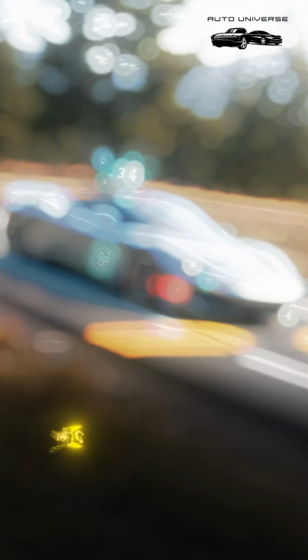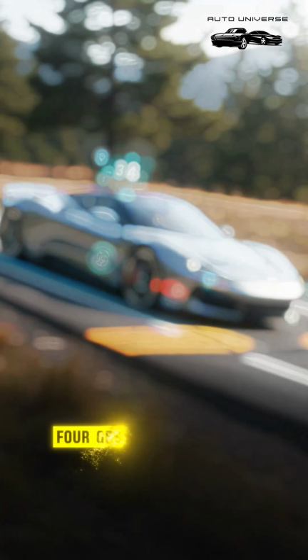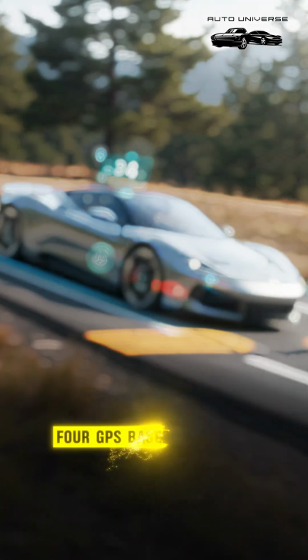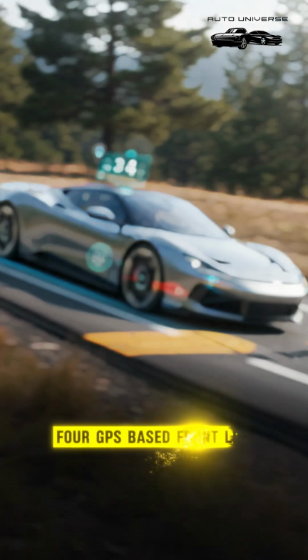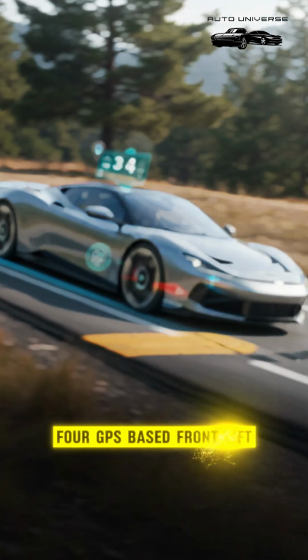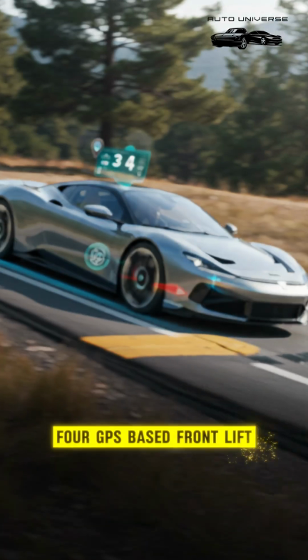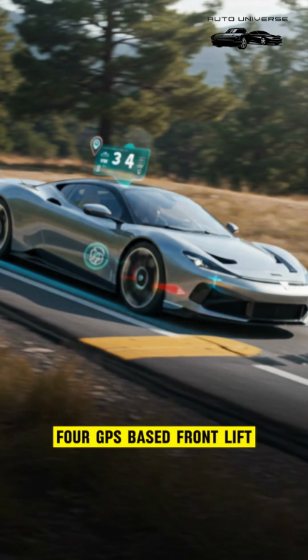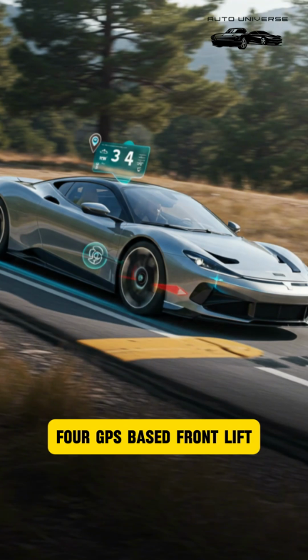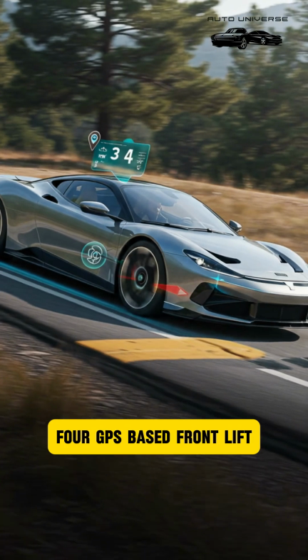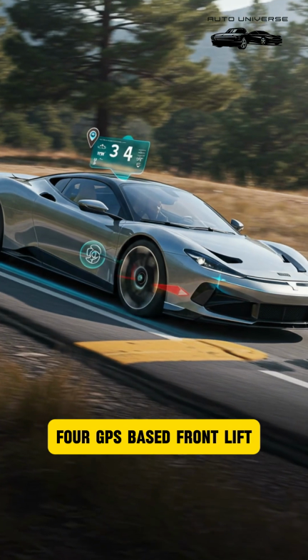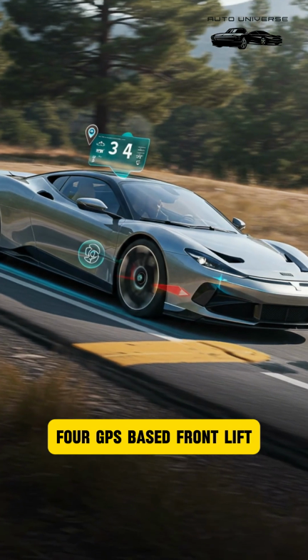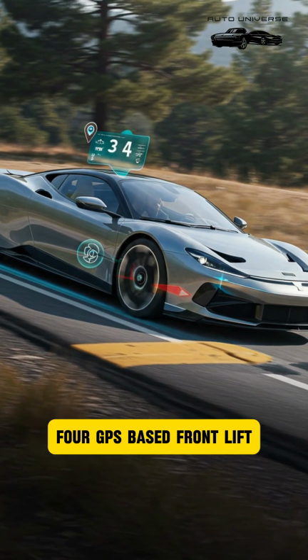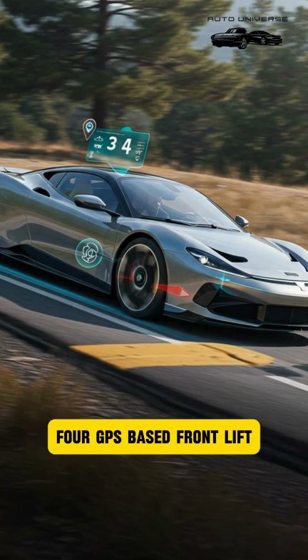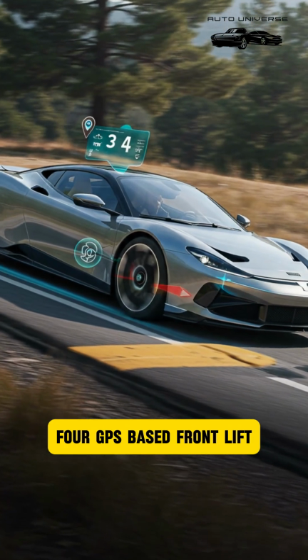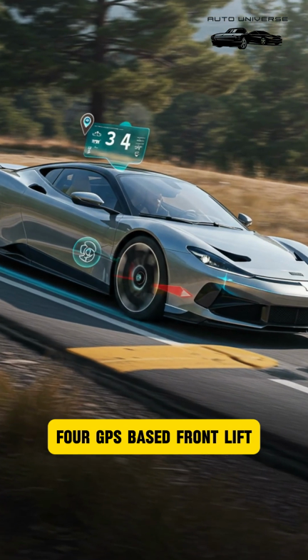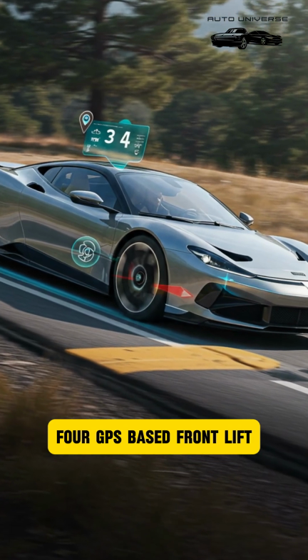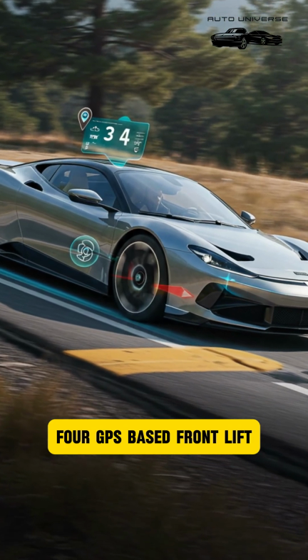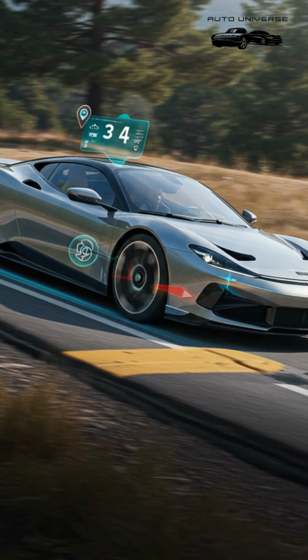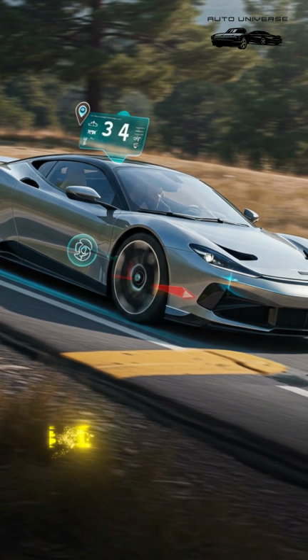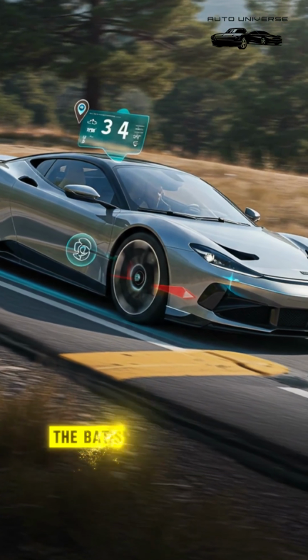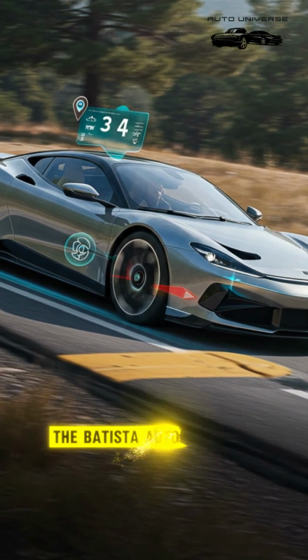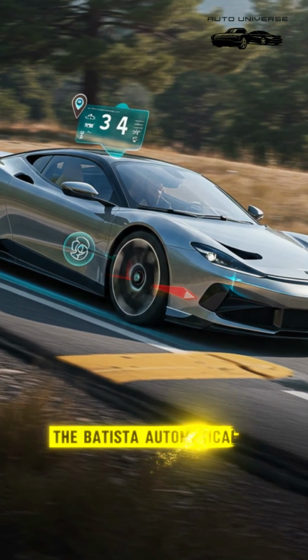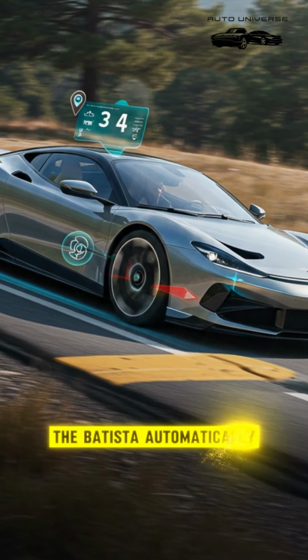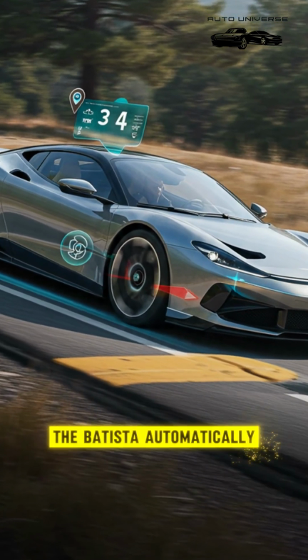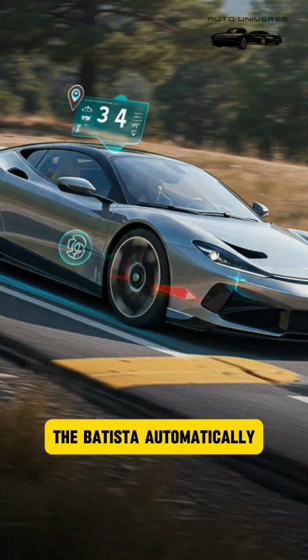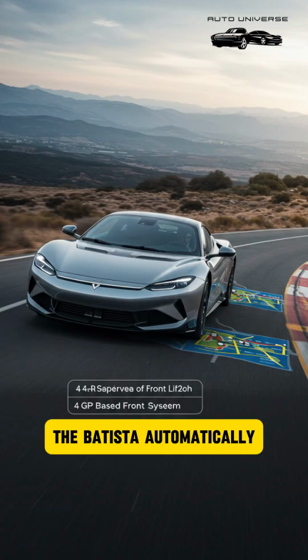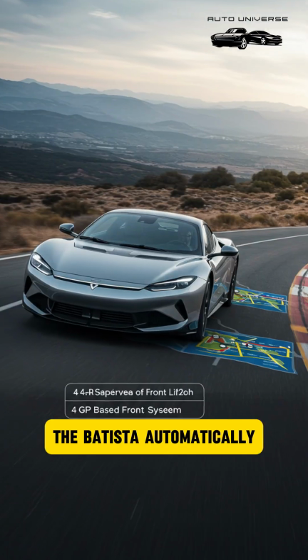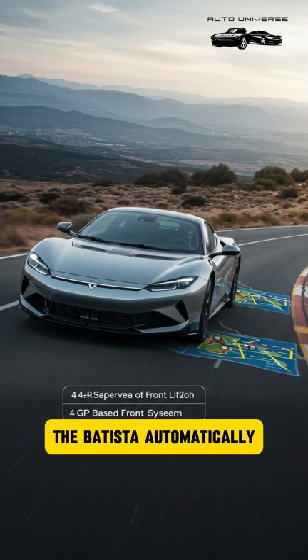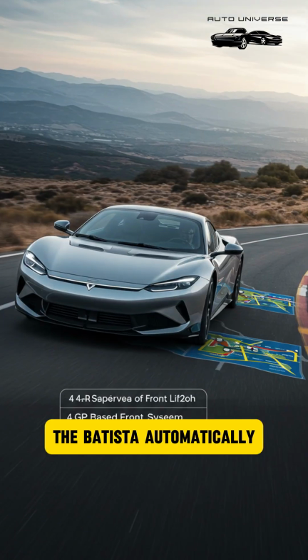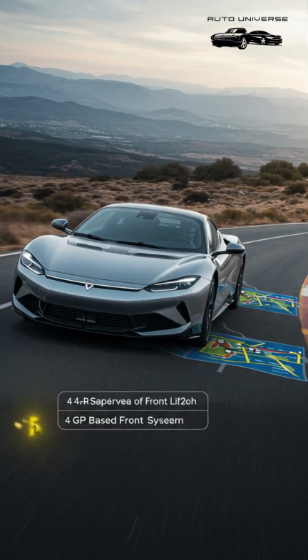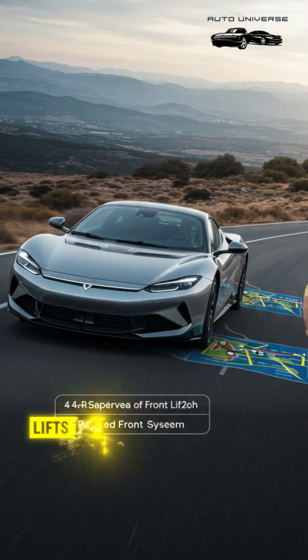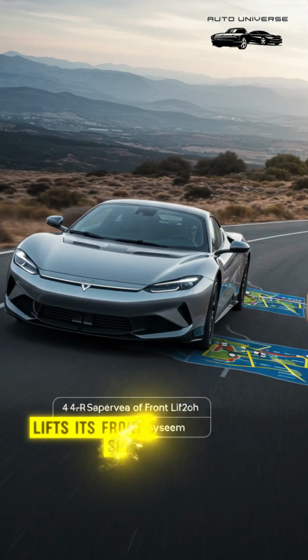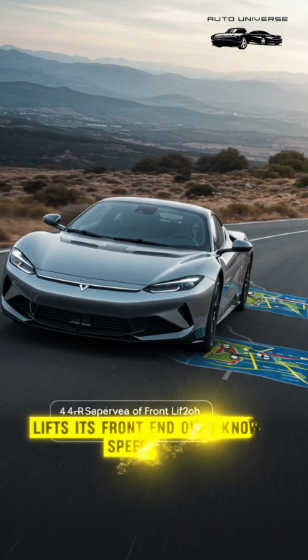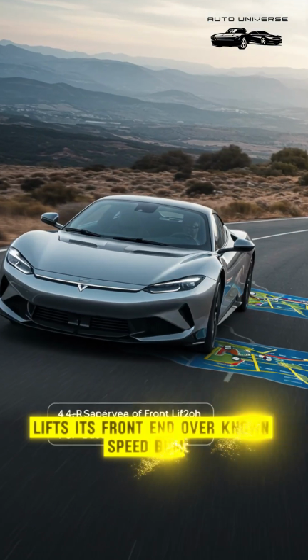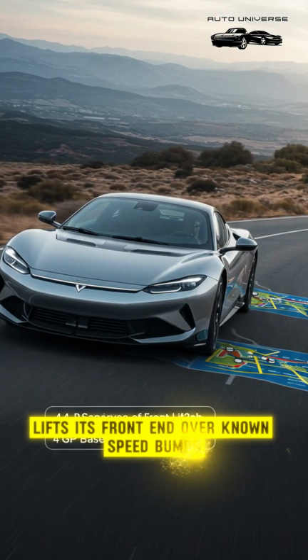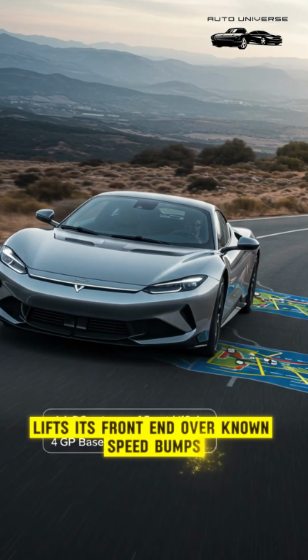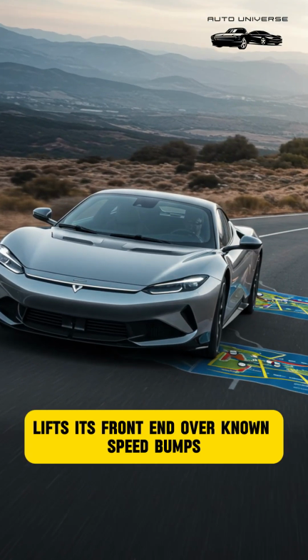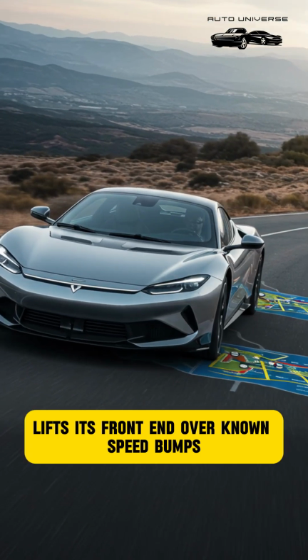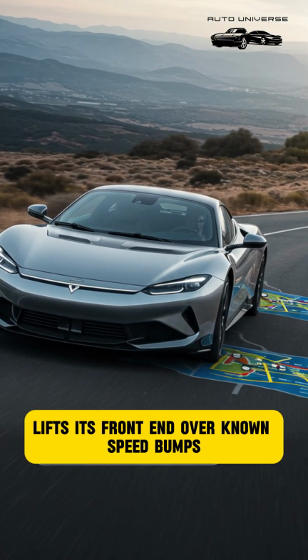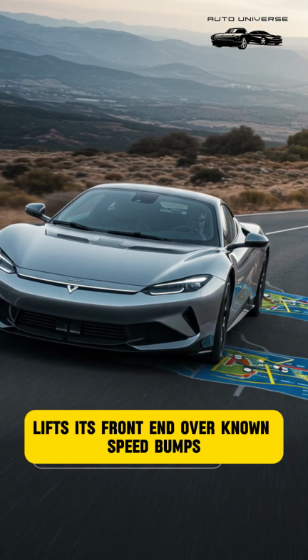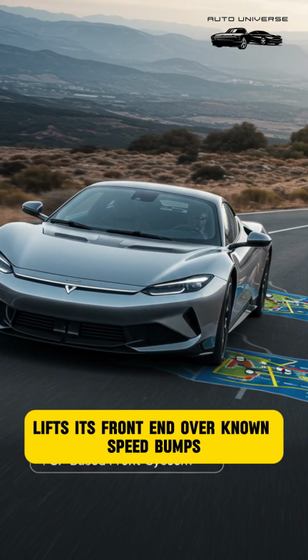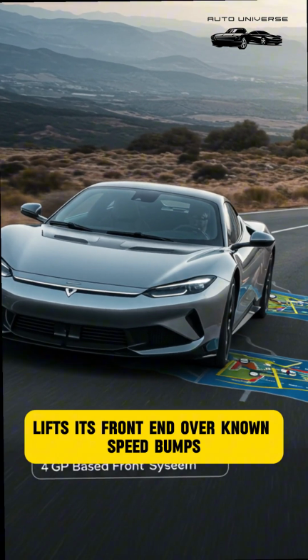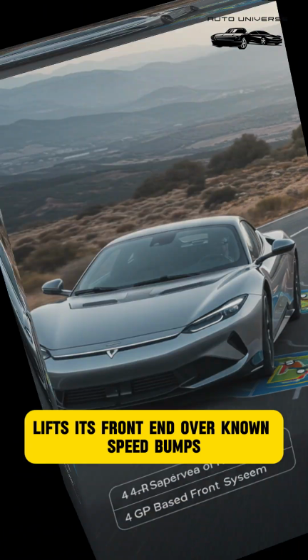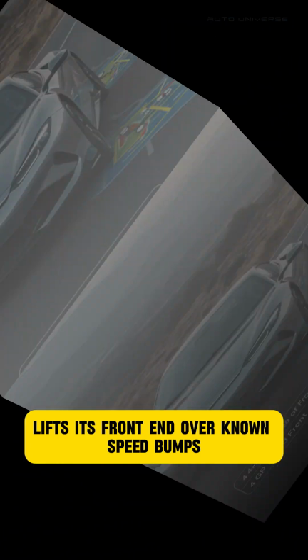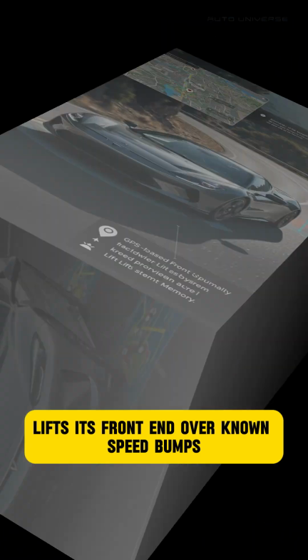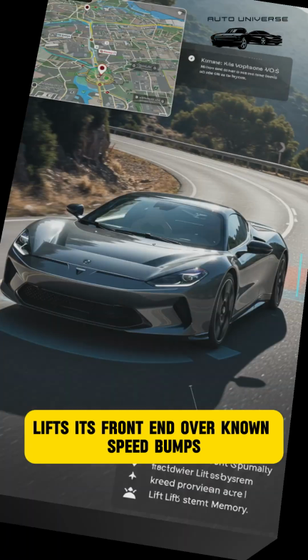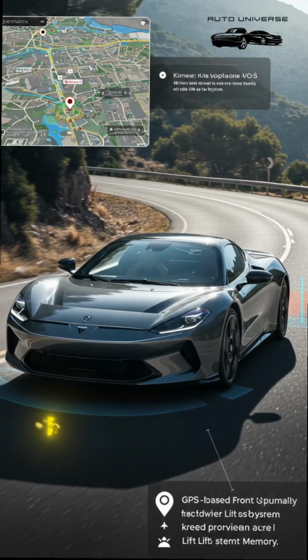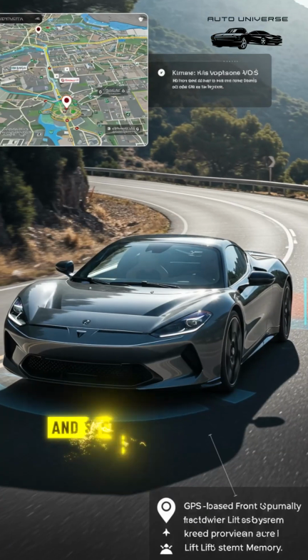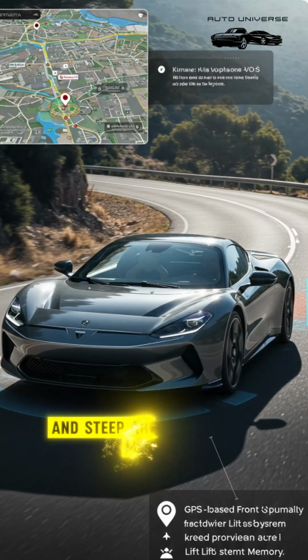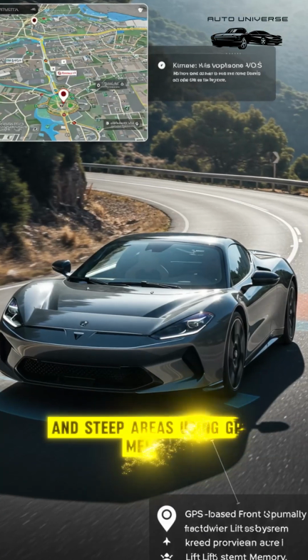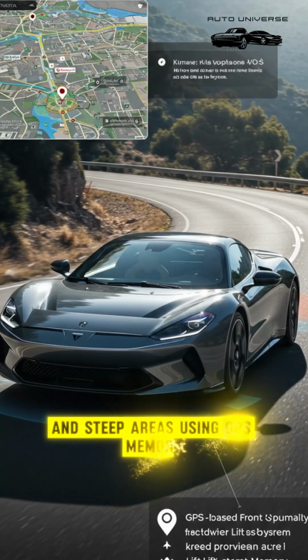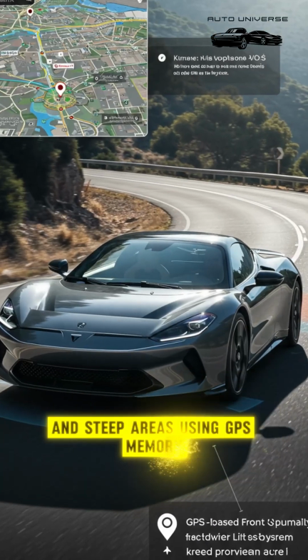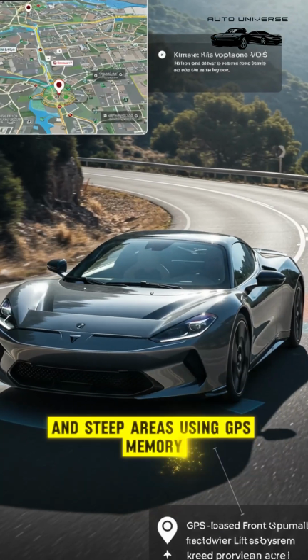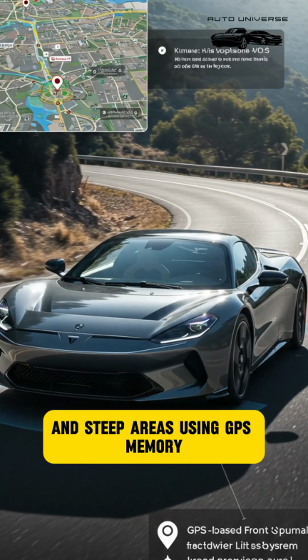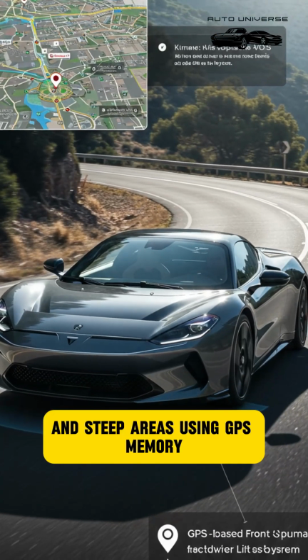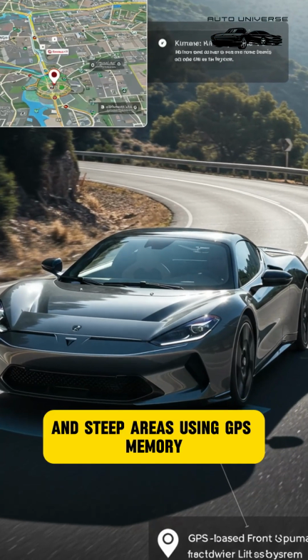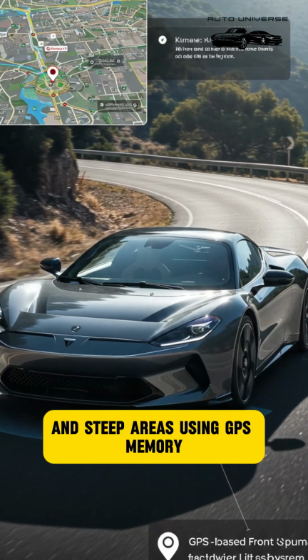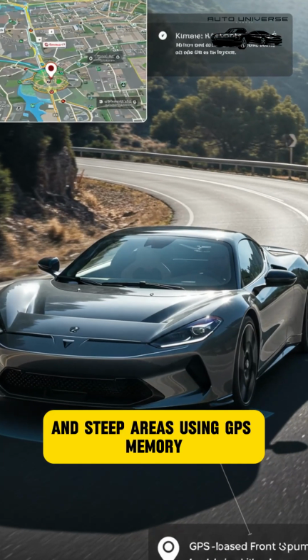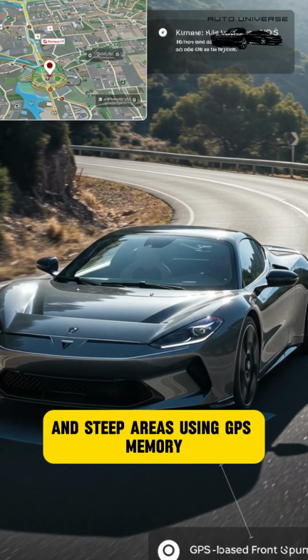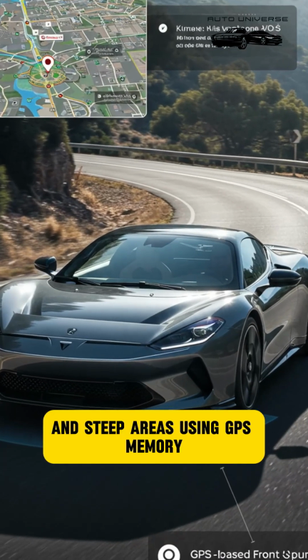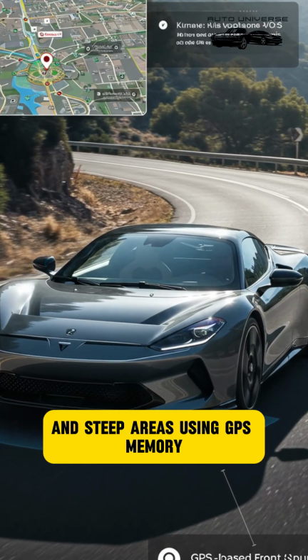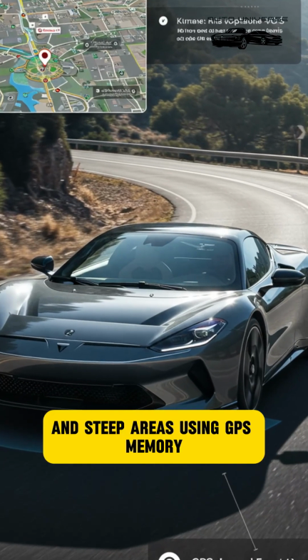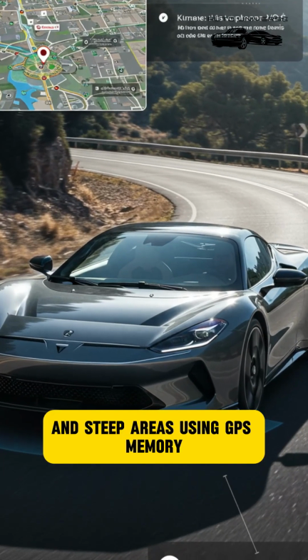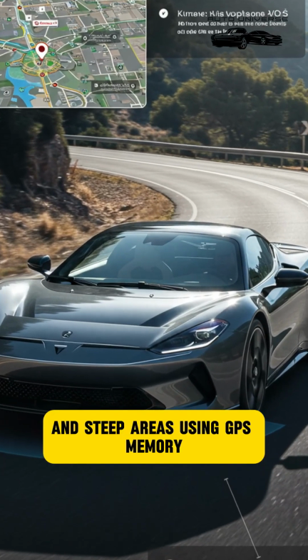Feature 4: GPS-Based Front Lift. The Battista automatically lifts its front end over known speed bumps and steep areas using GPS memory.